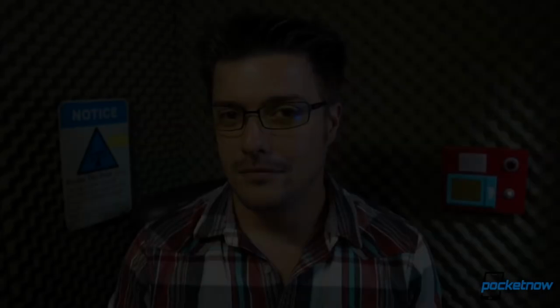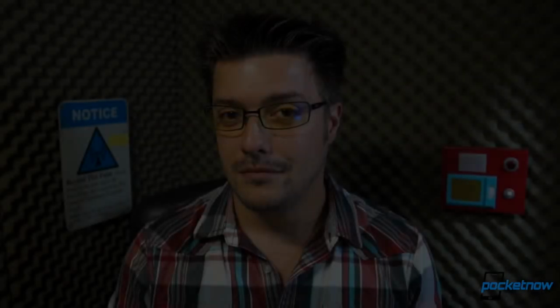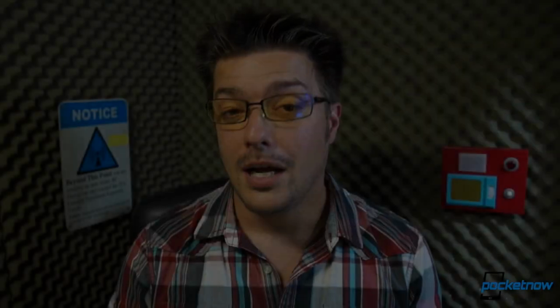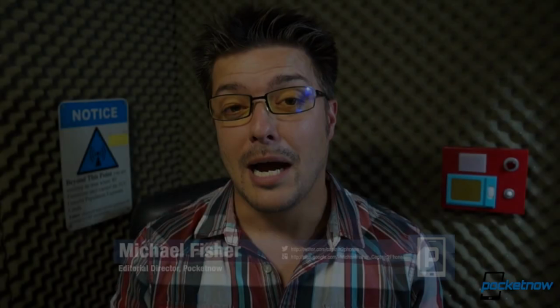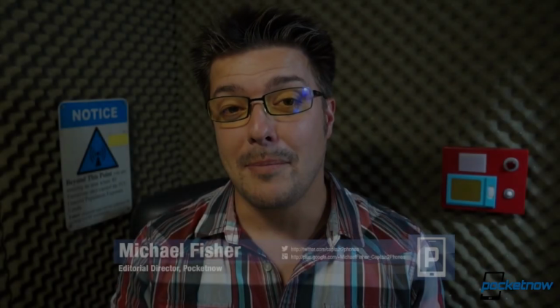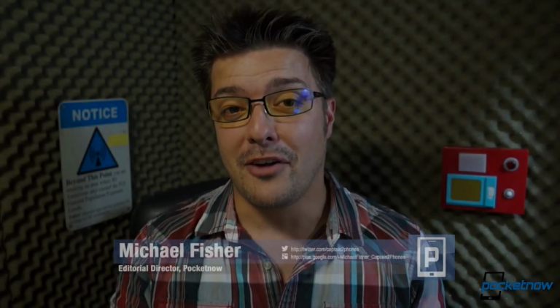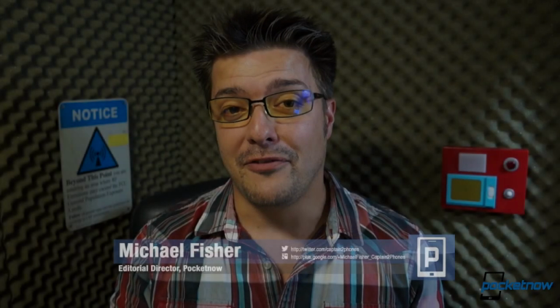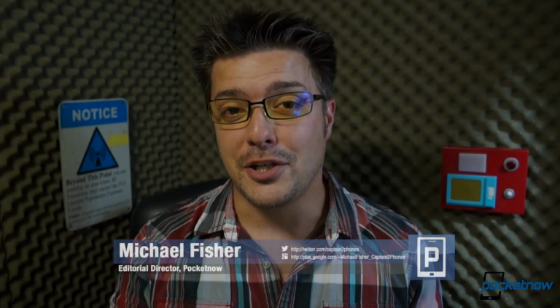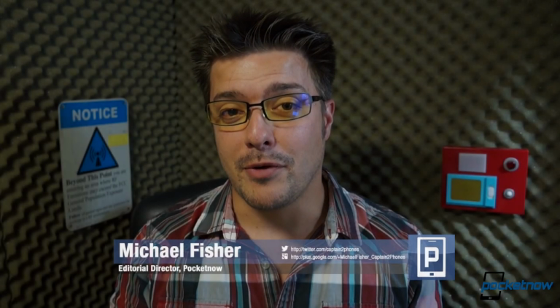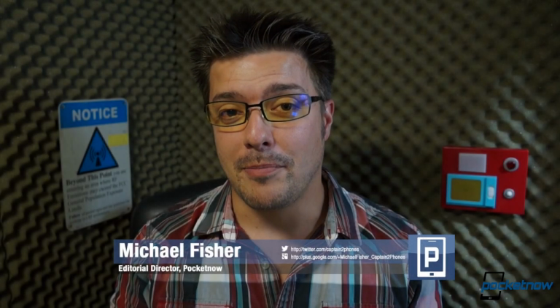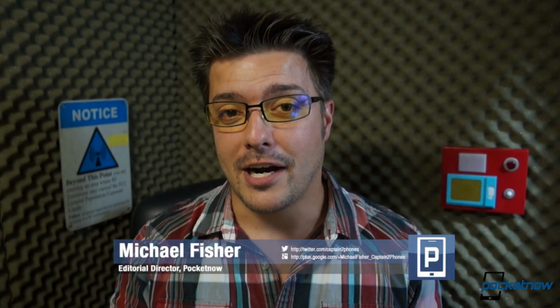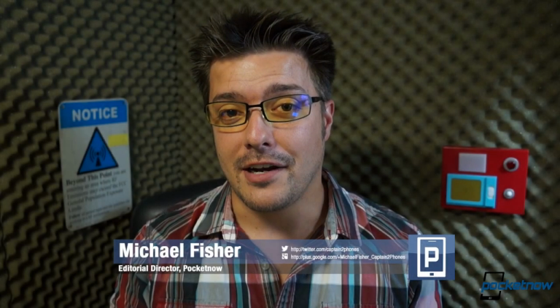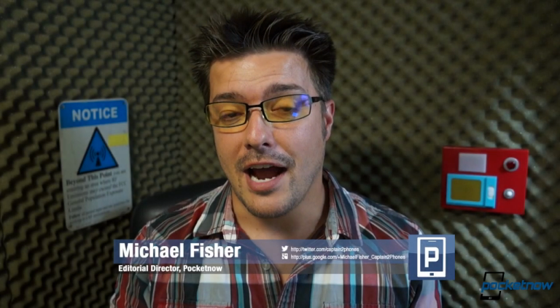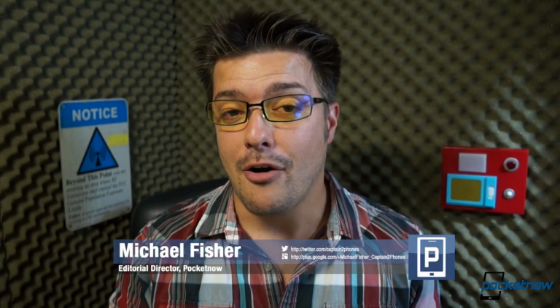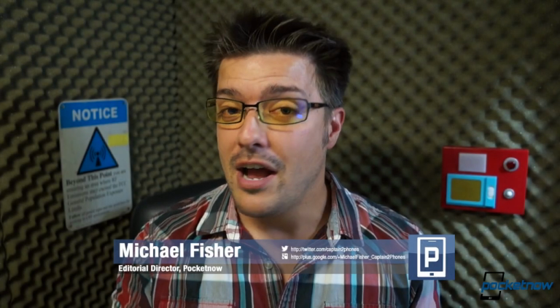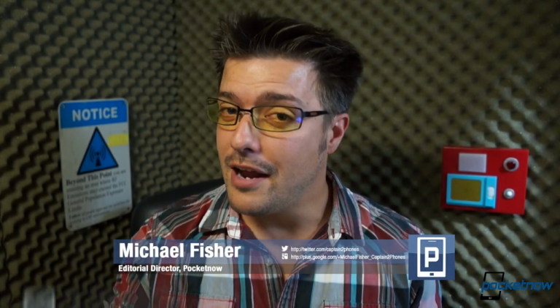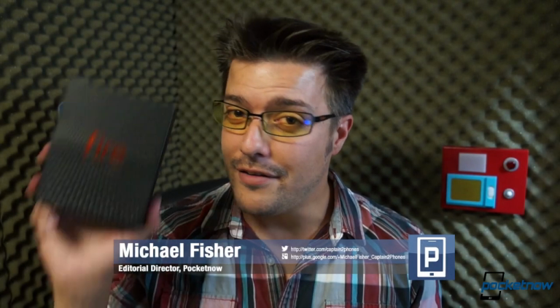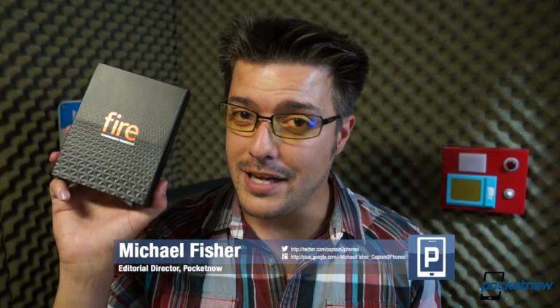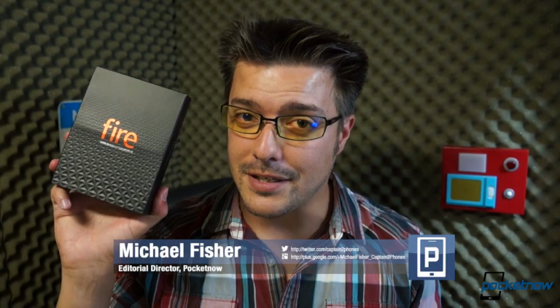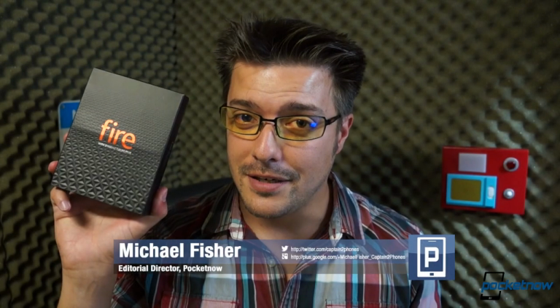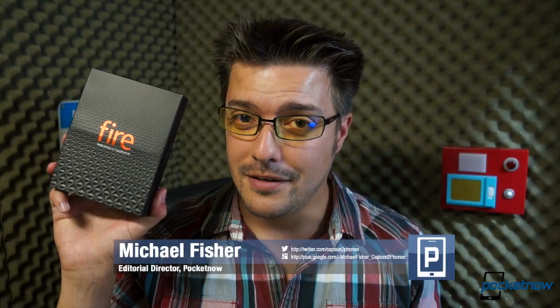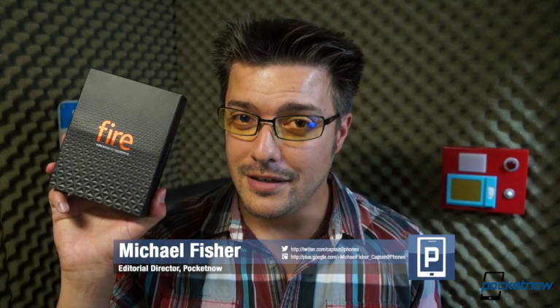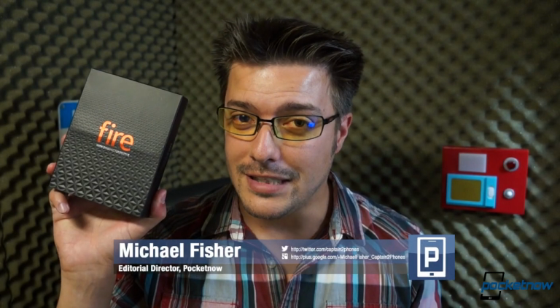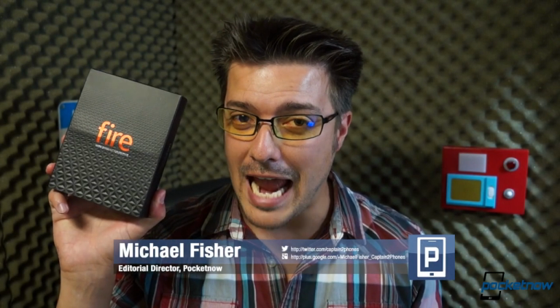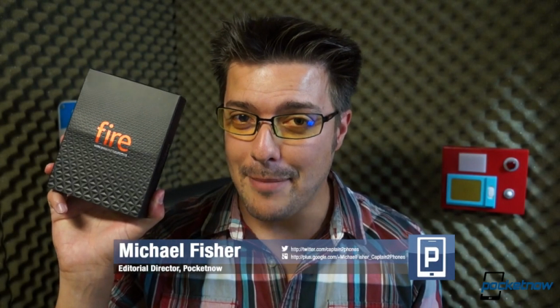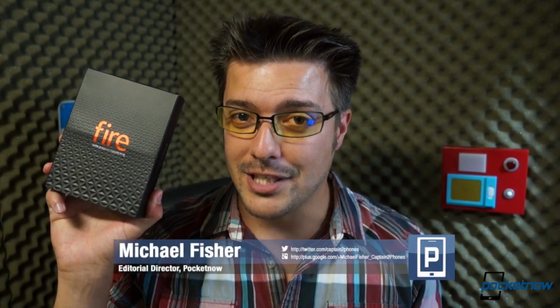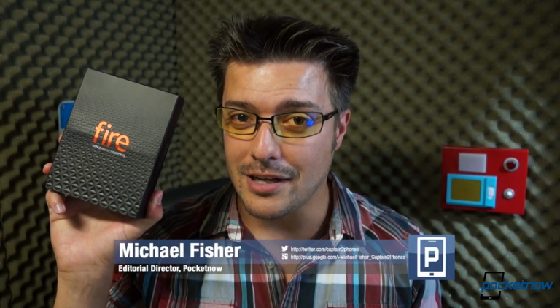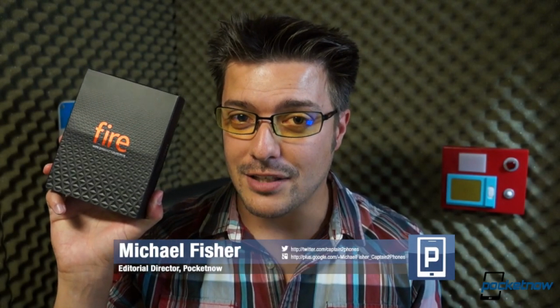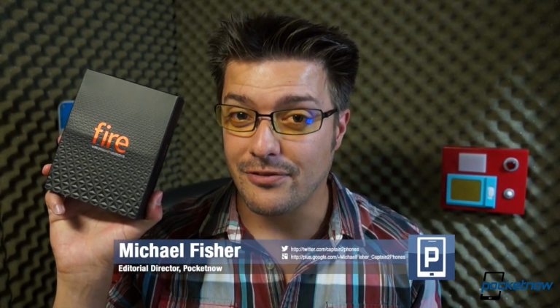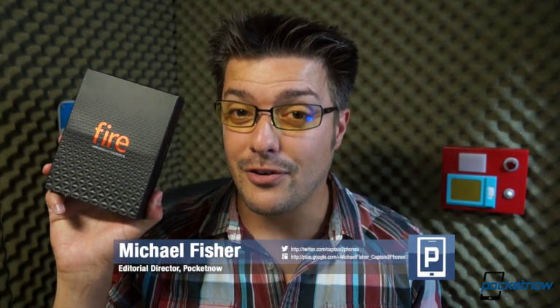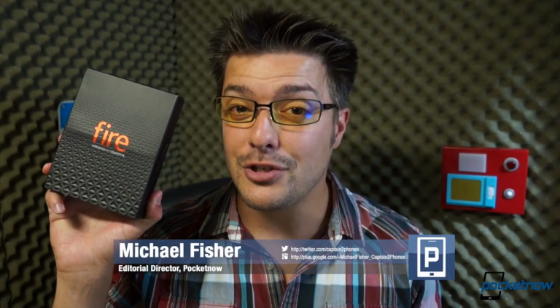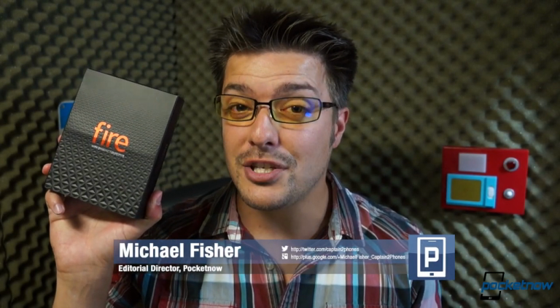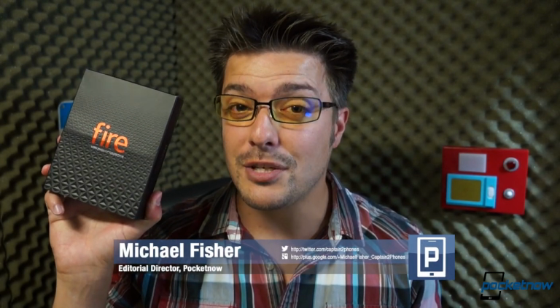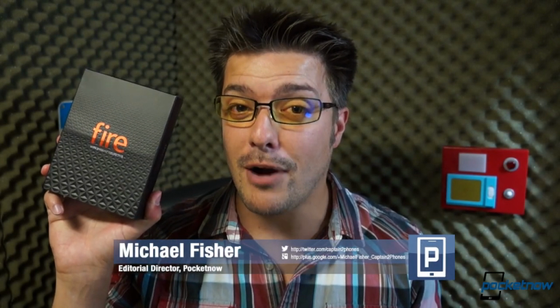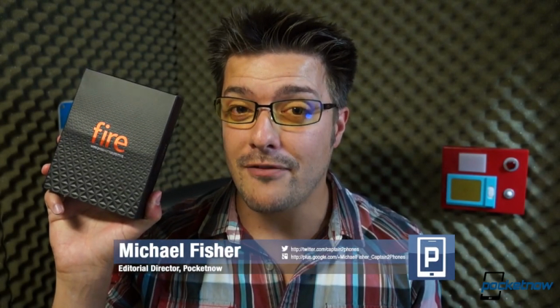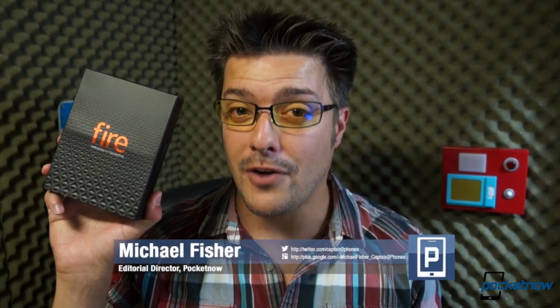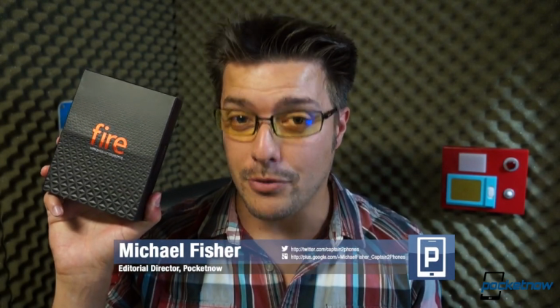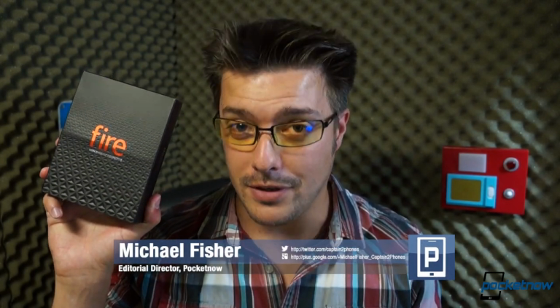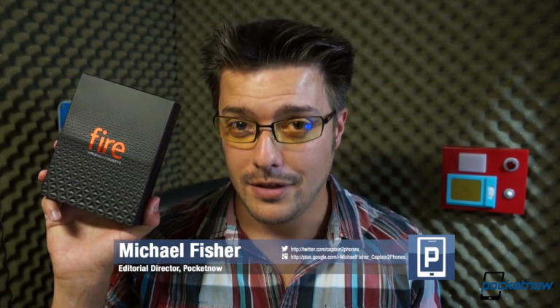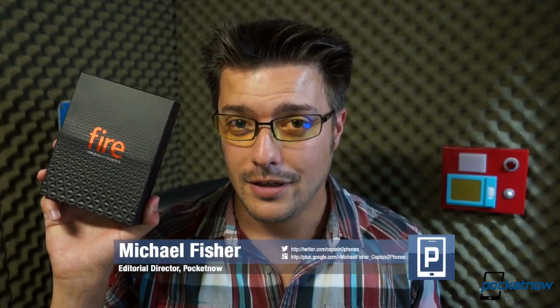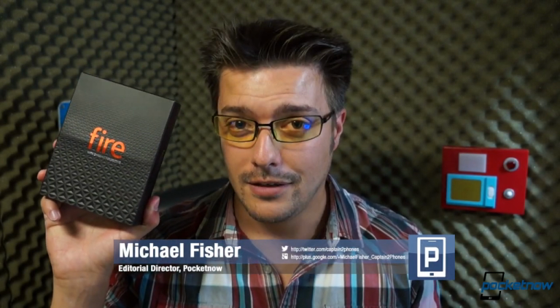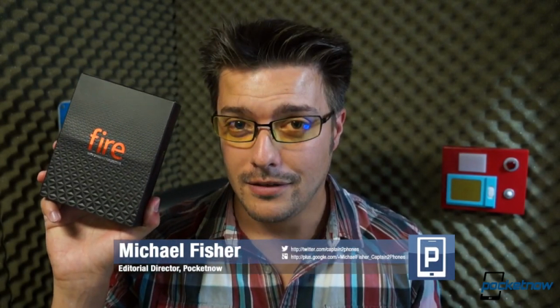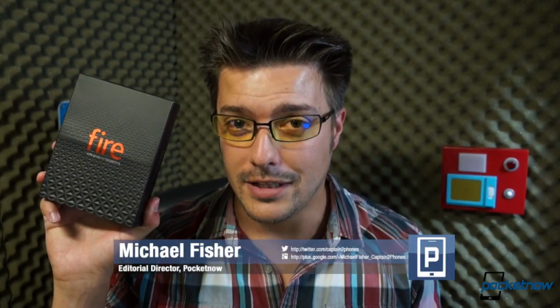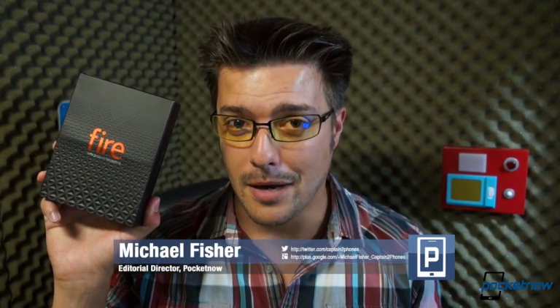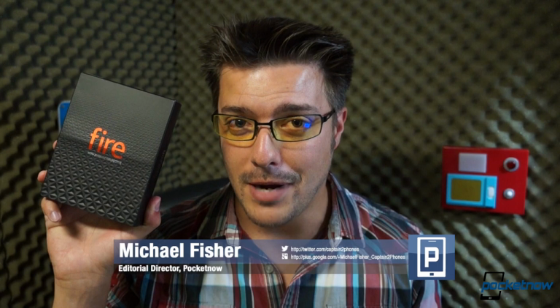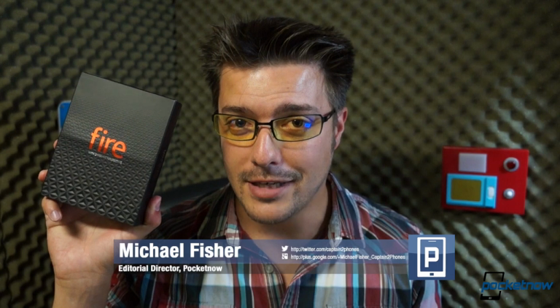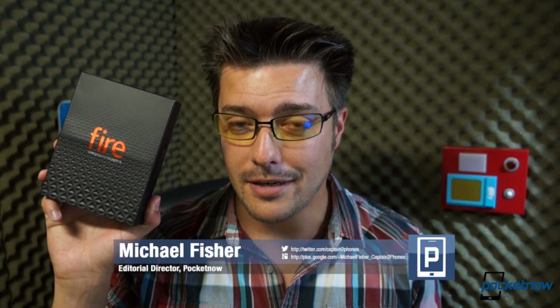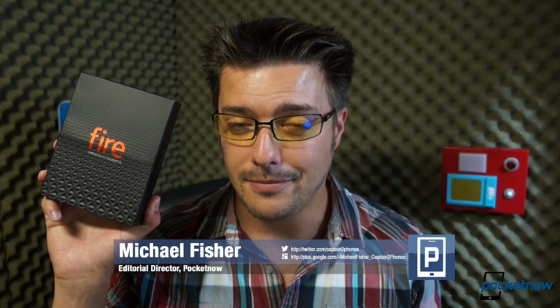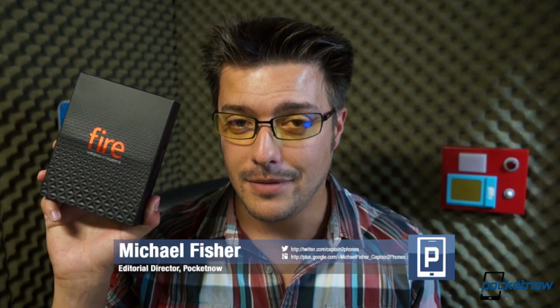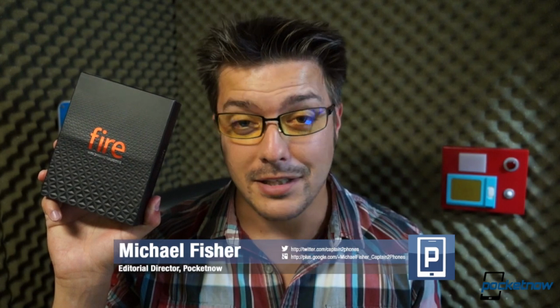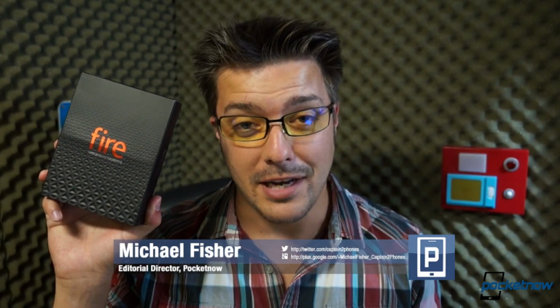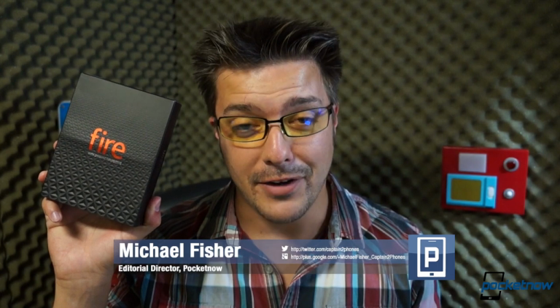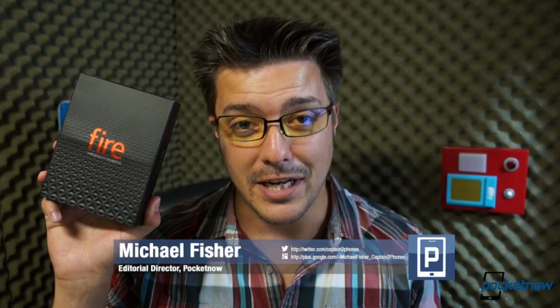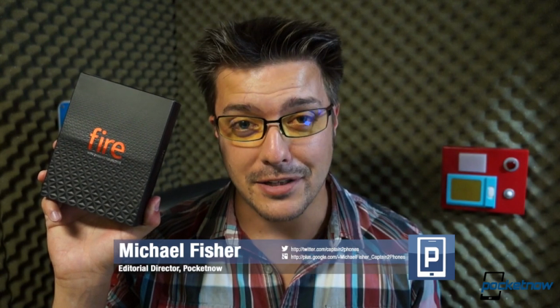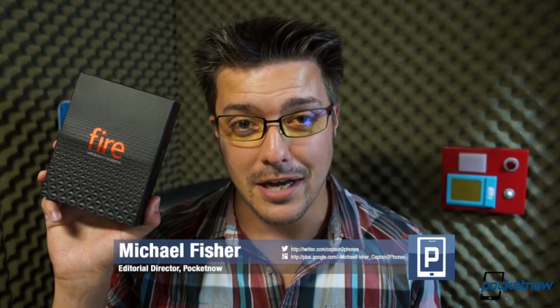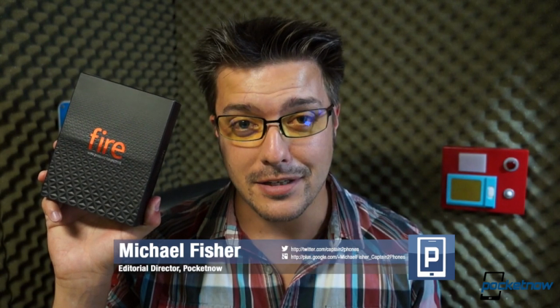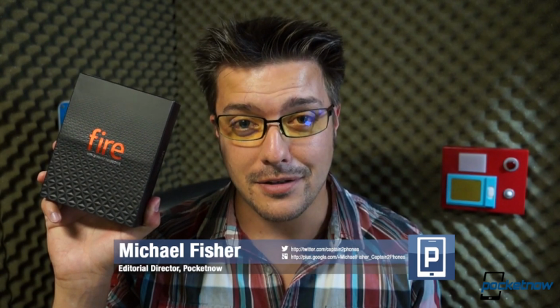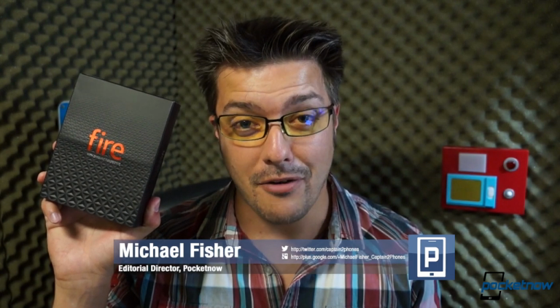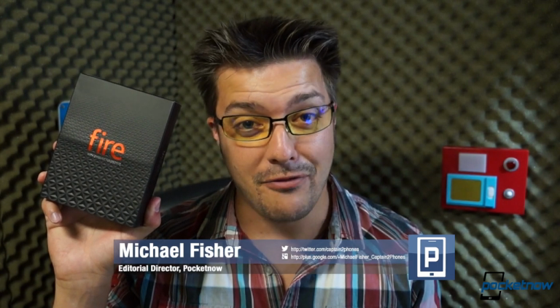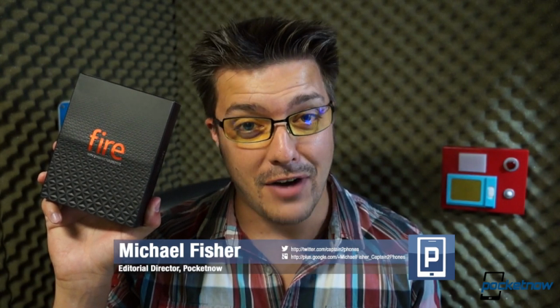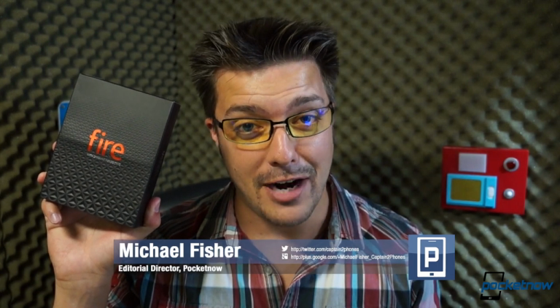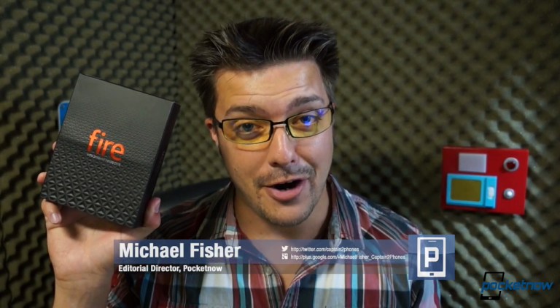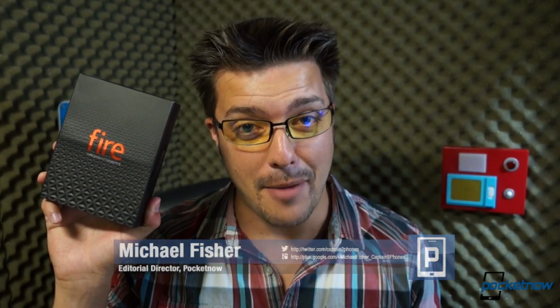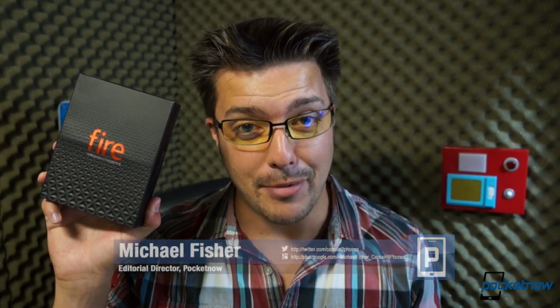I'm Michael Fisher with Pocketnow, and this is Amazon's first smartphone. Let's unbox it and see if it gets us fired up.